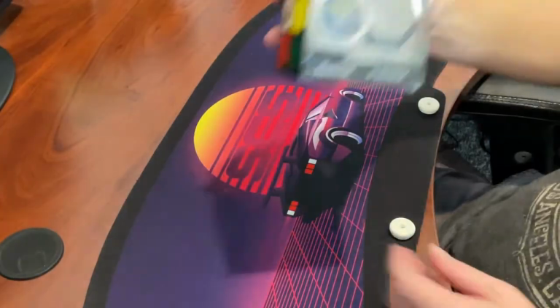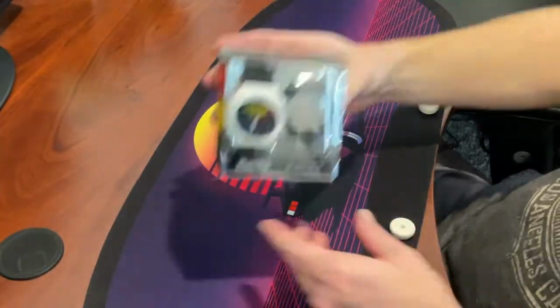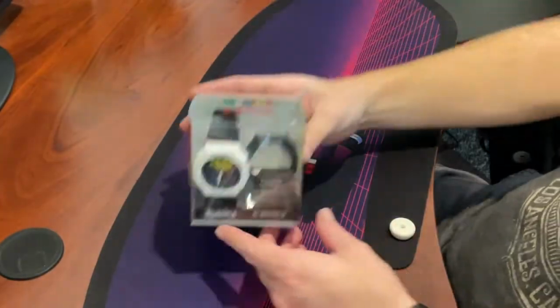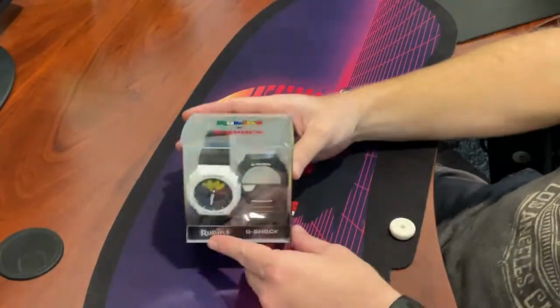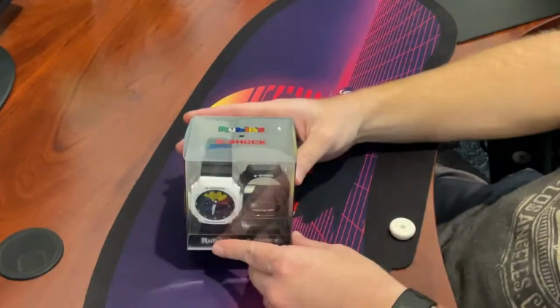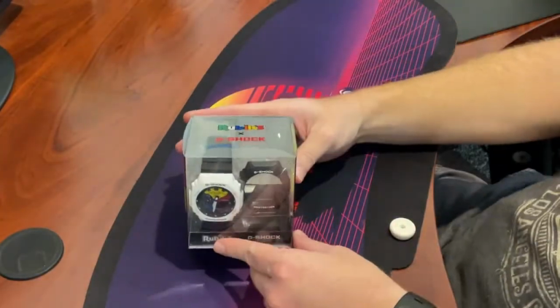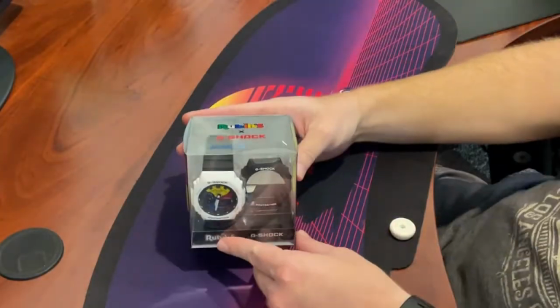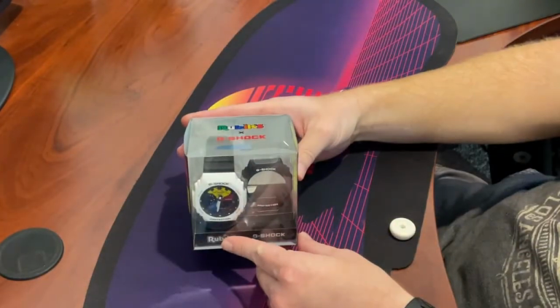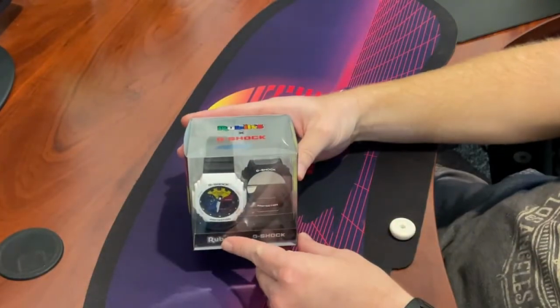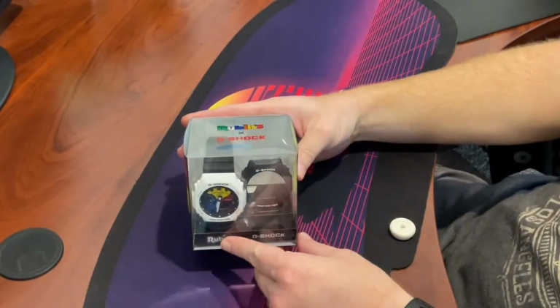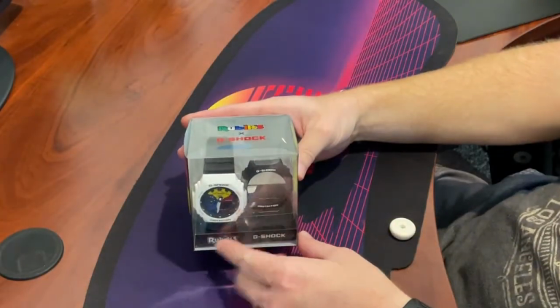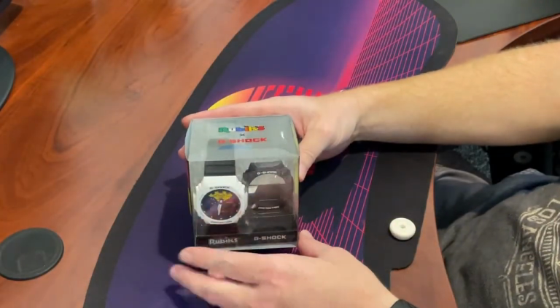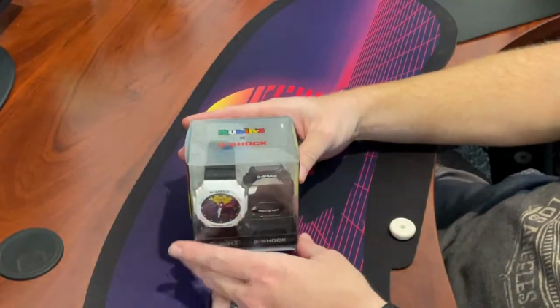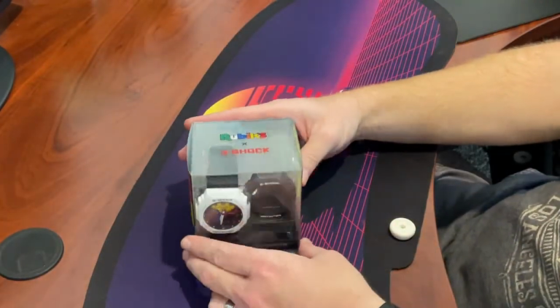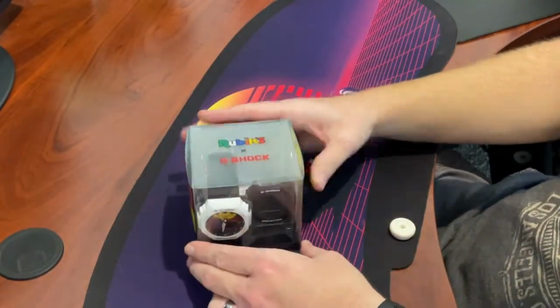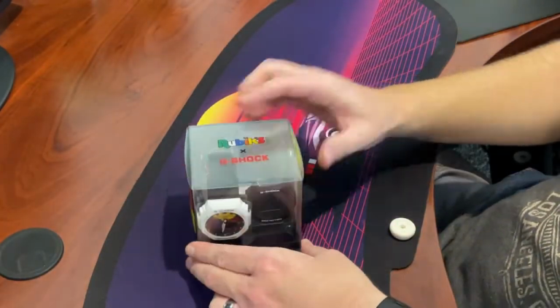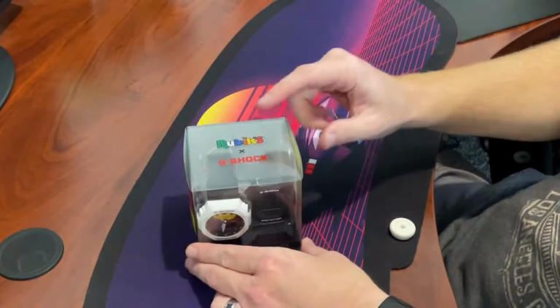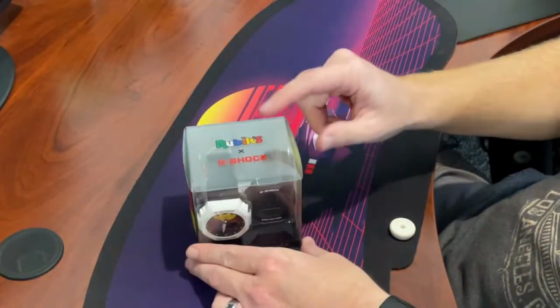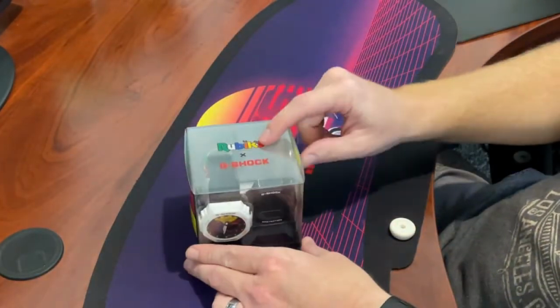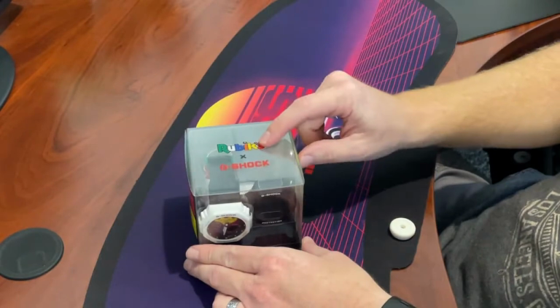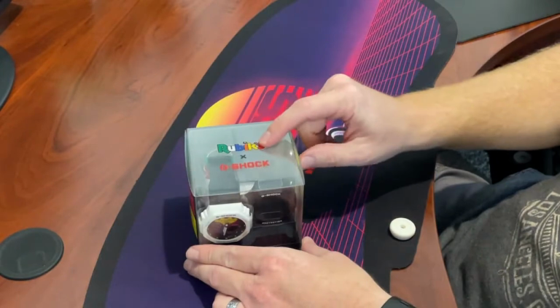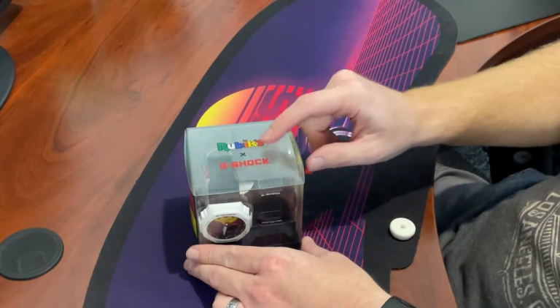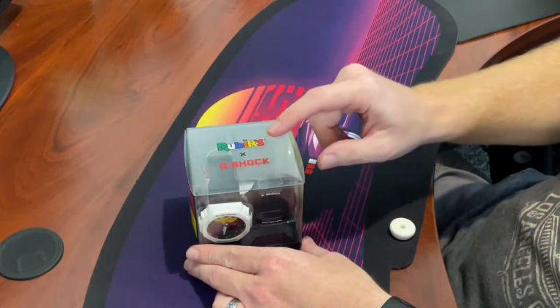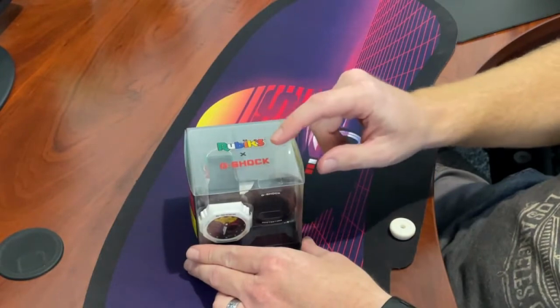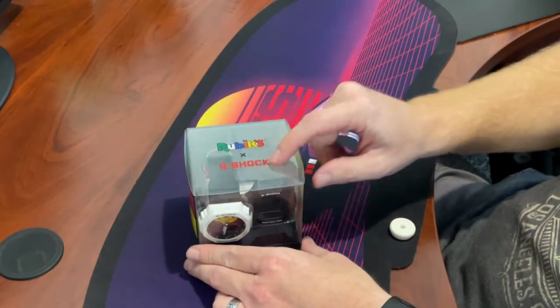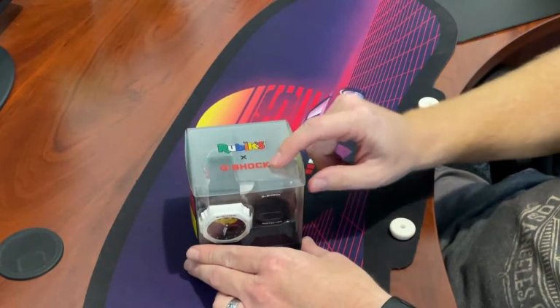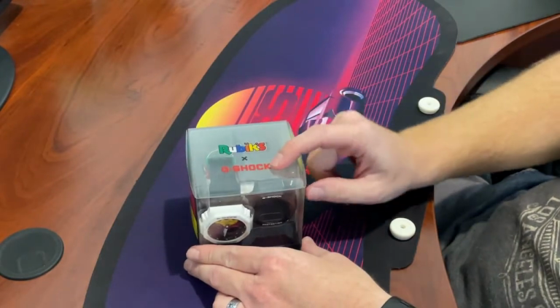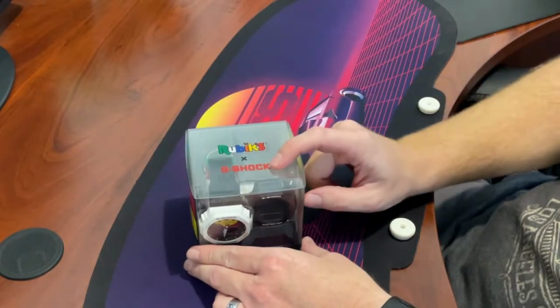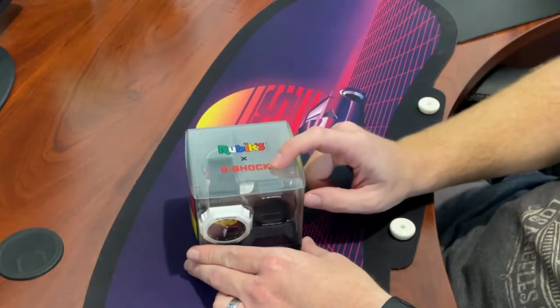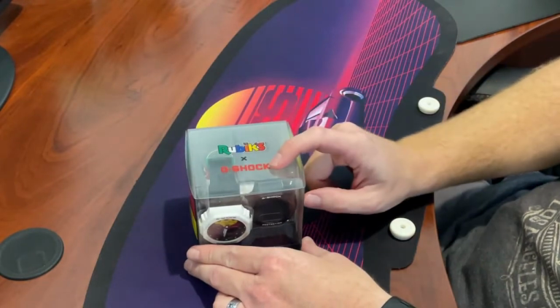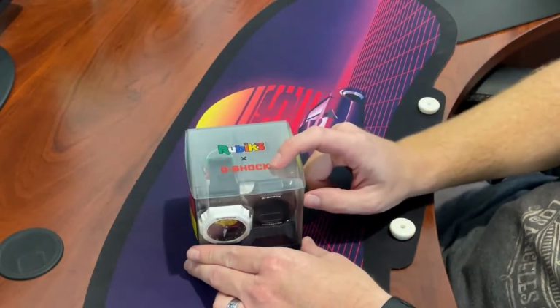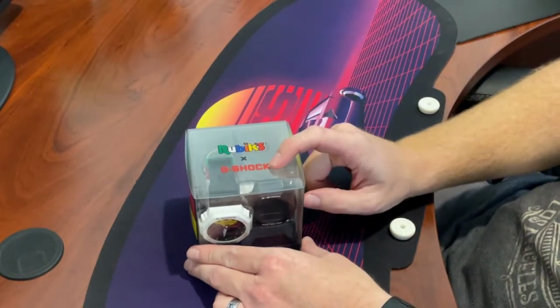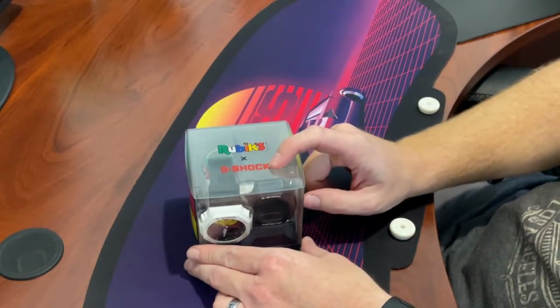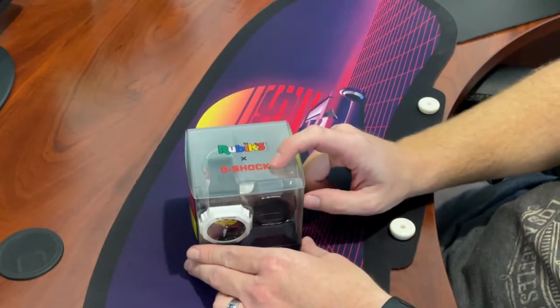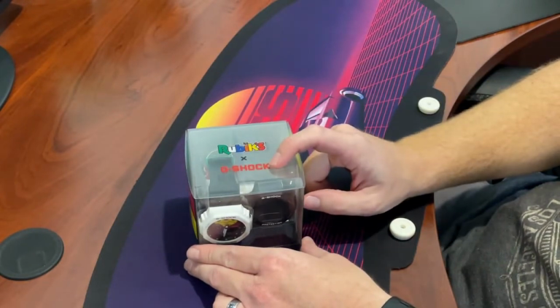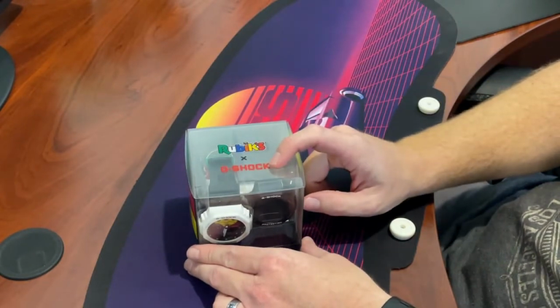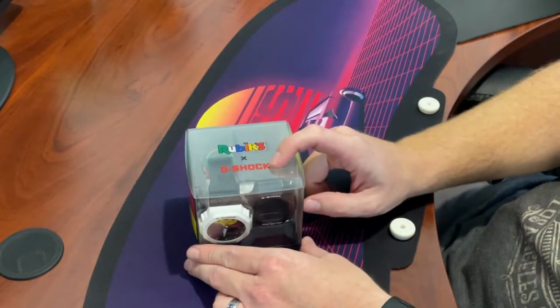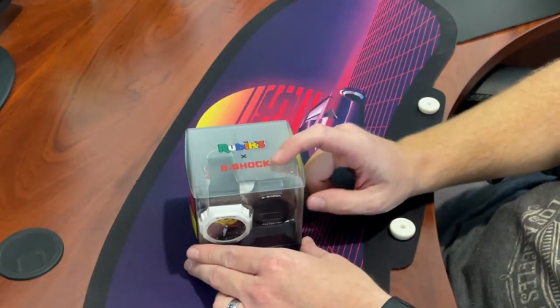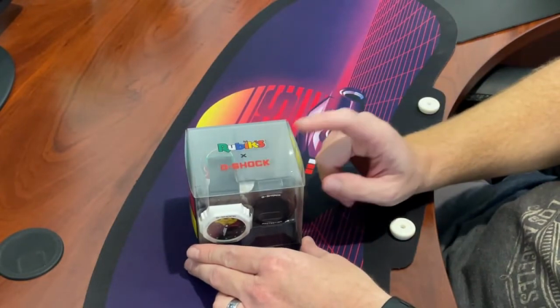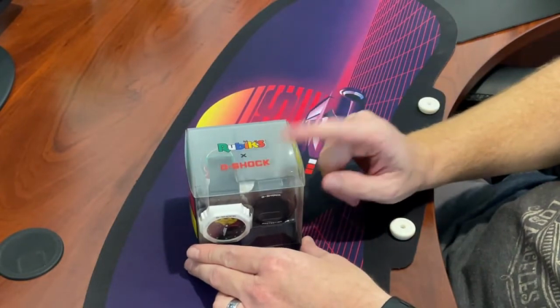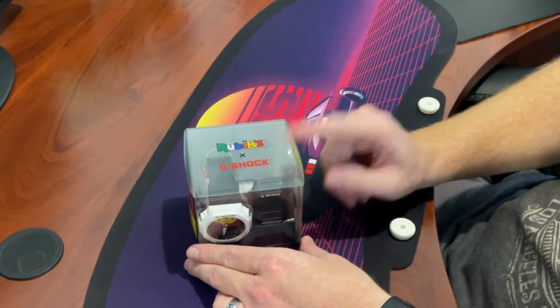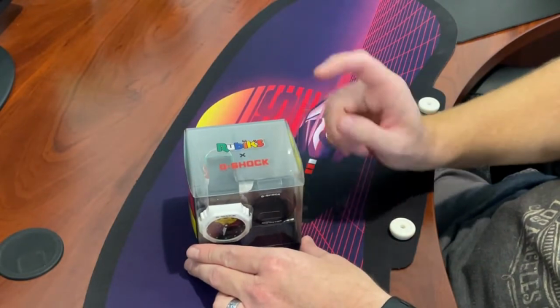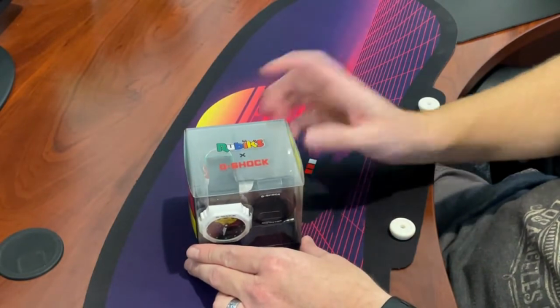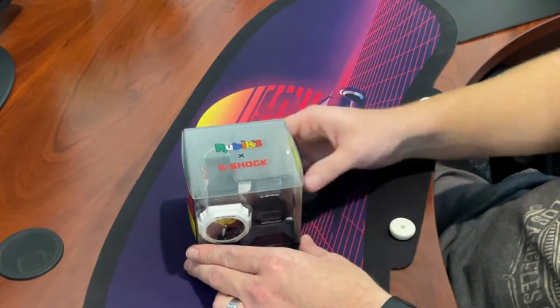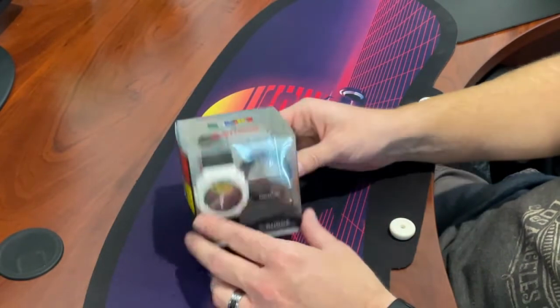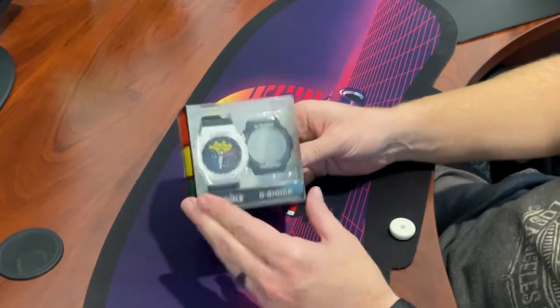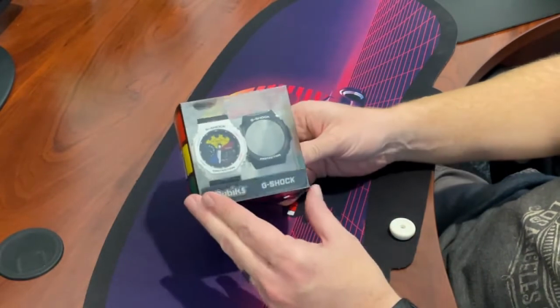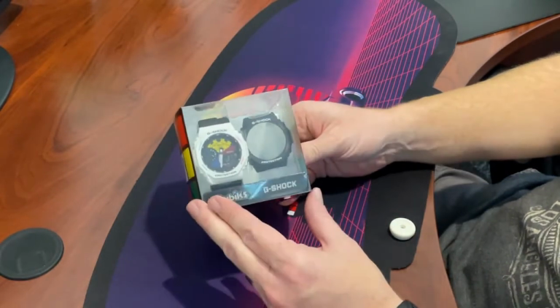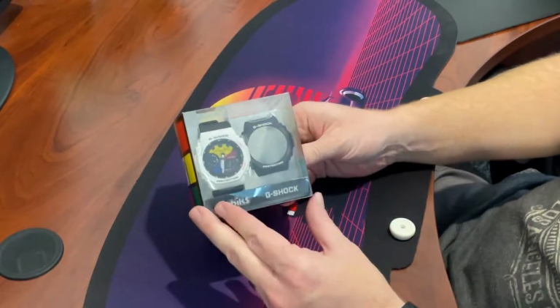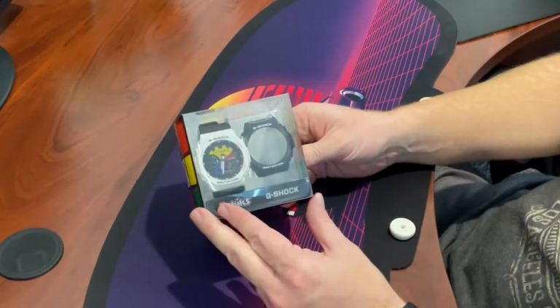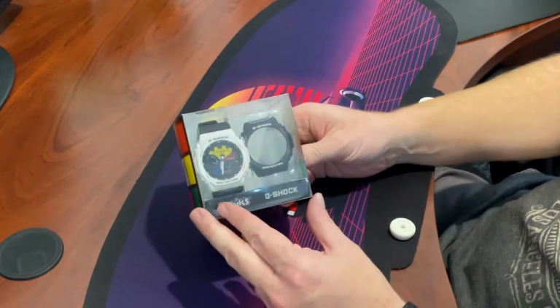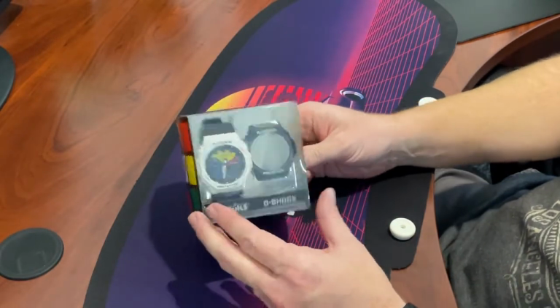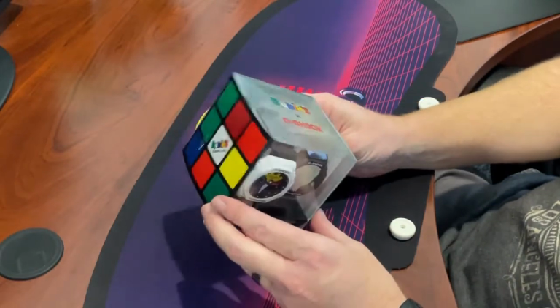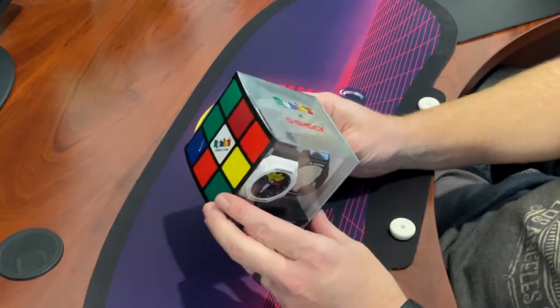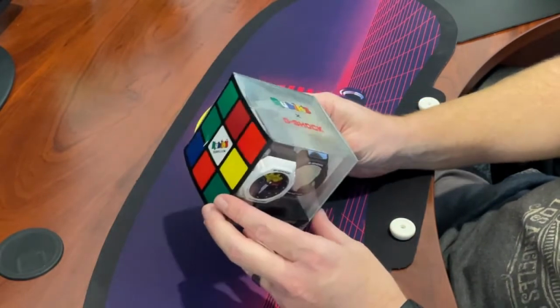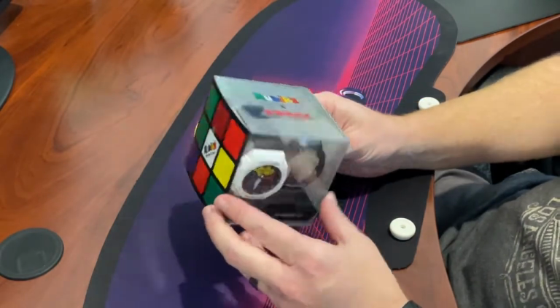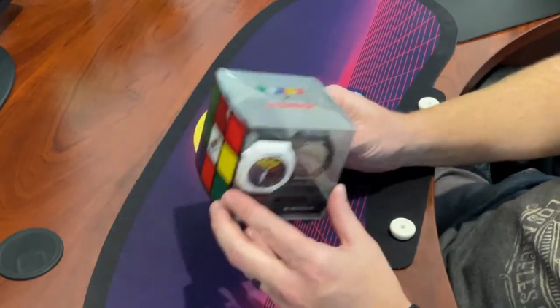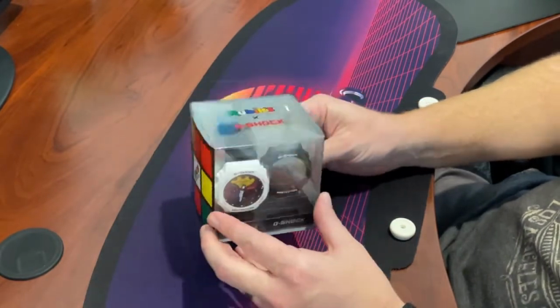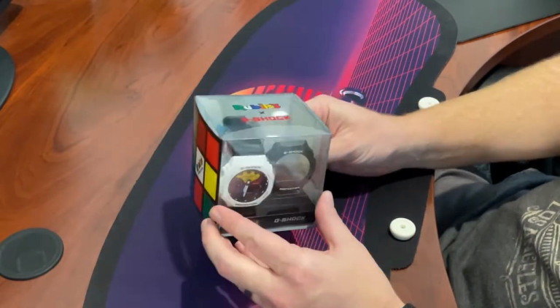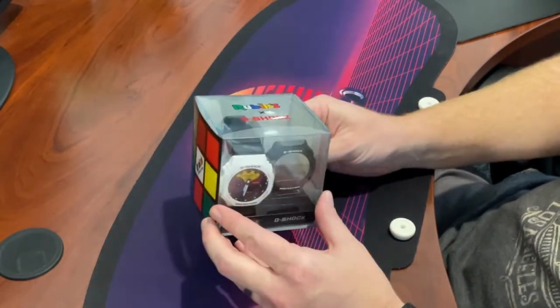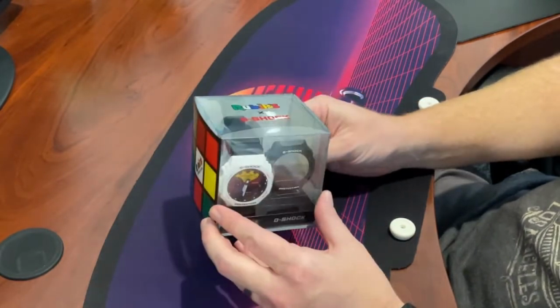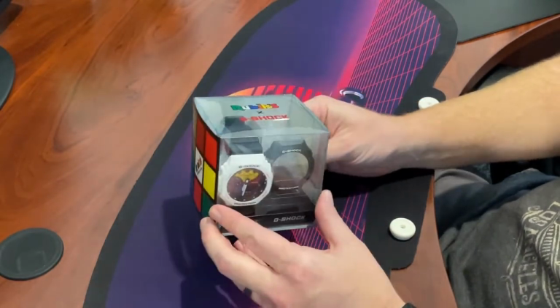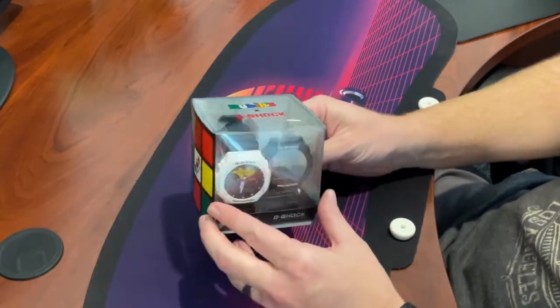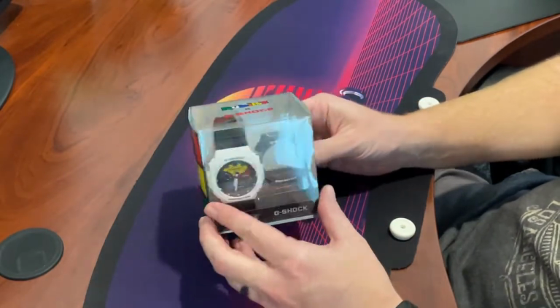All right, so today we have the Rubix and Casio G-Shock collaboration watch. So let's go ahead and take it out.